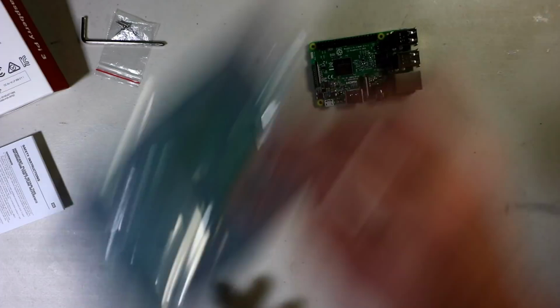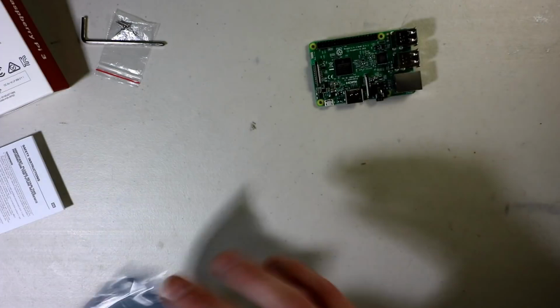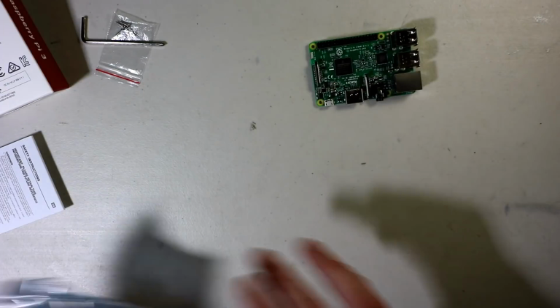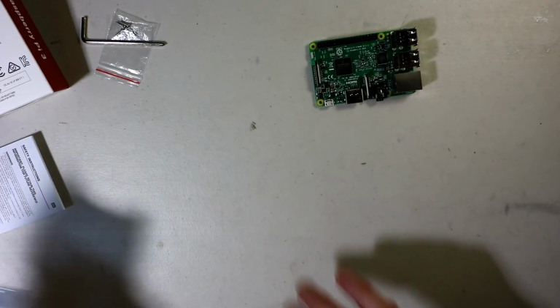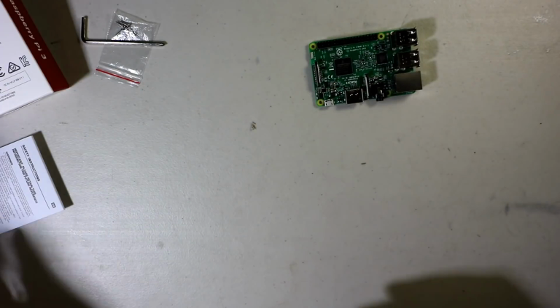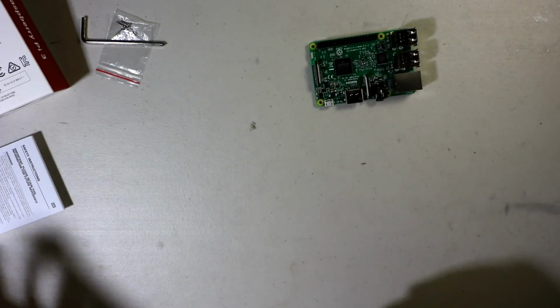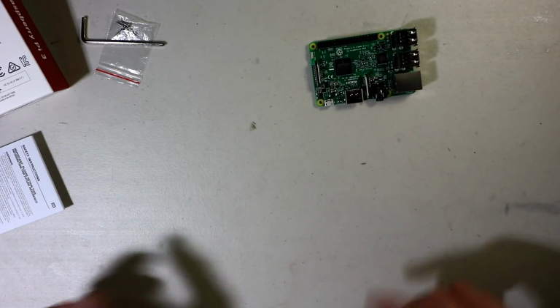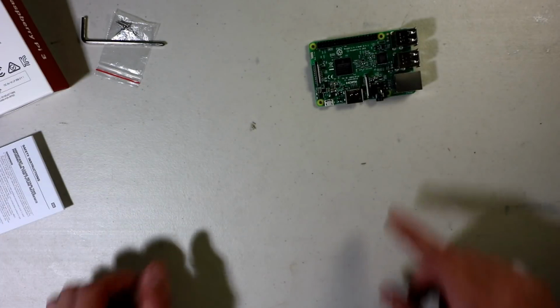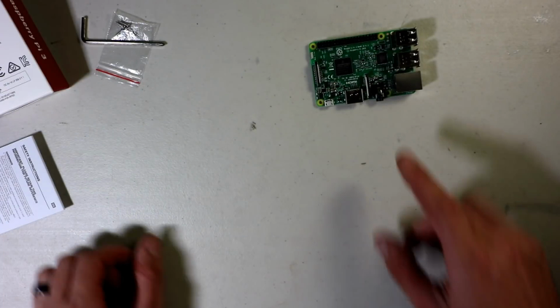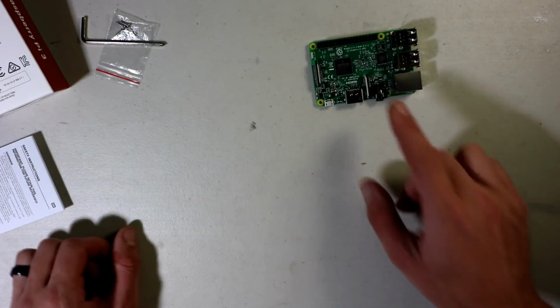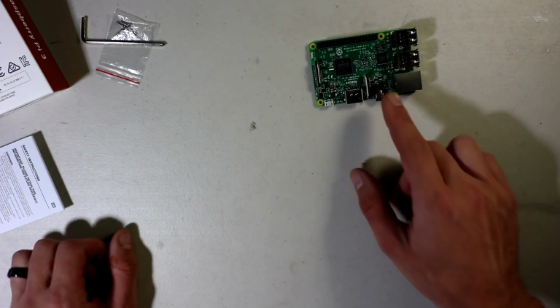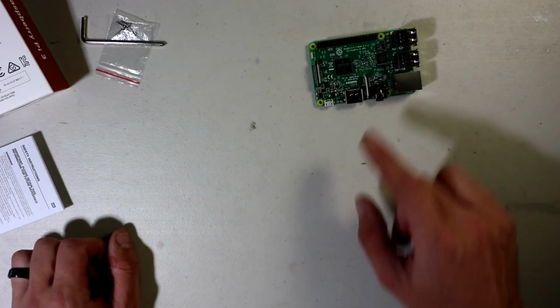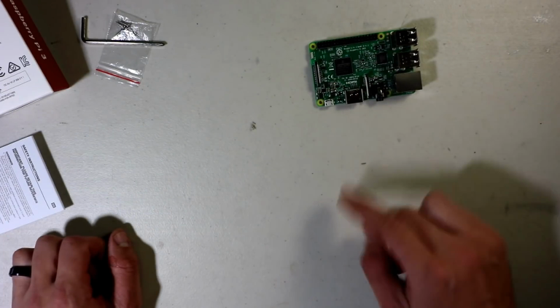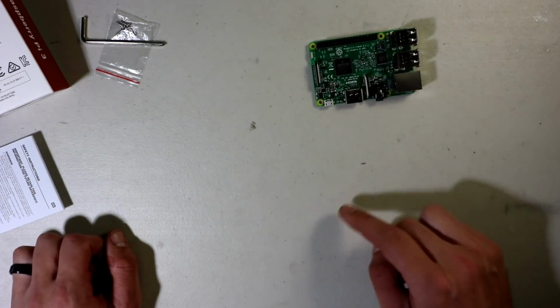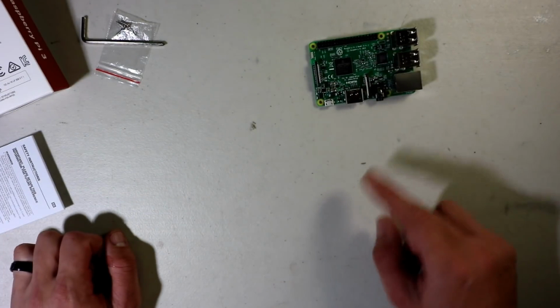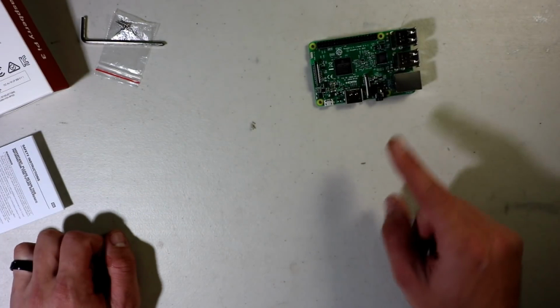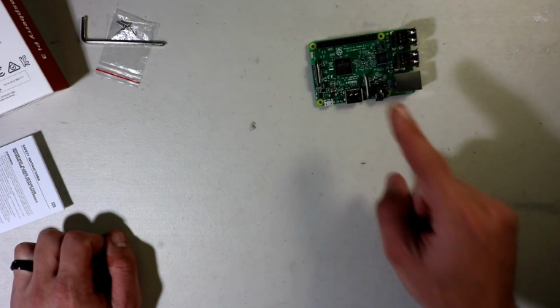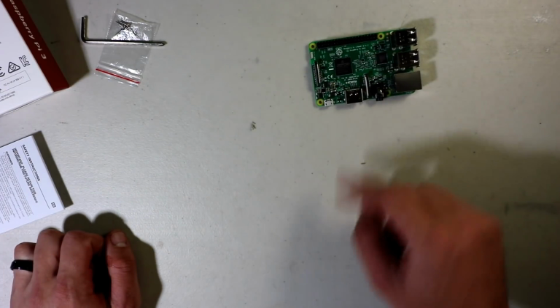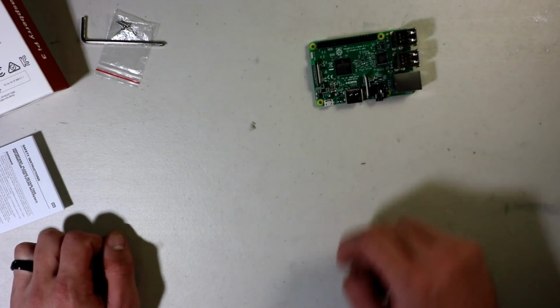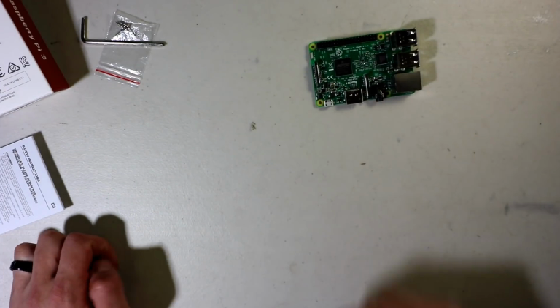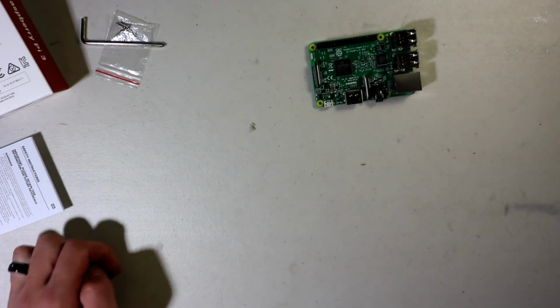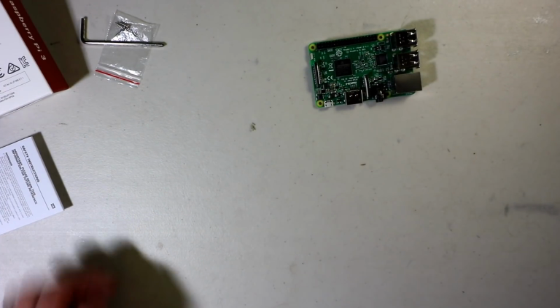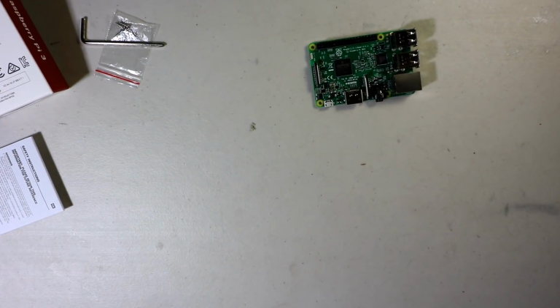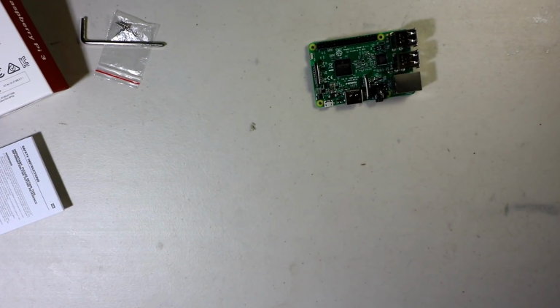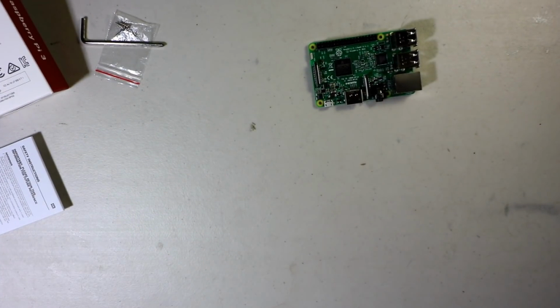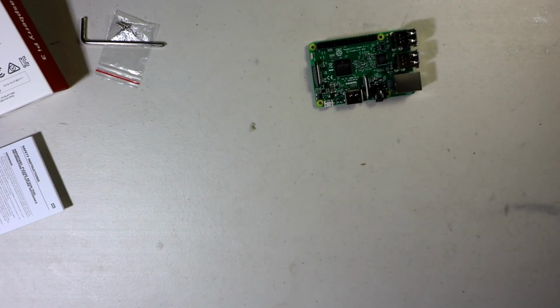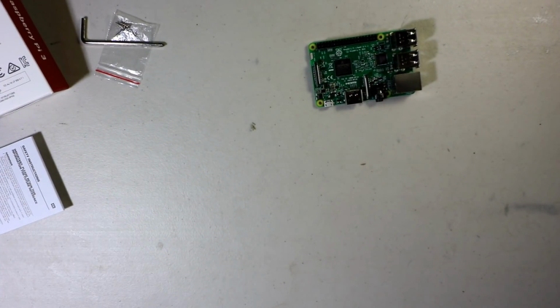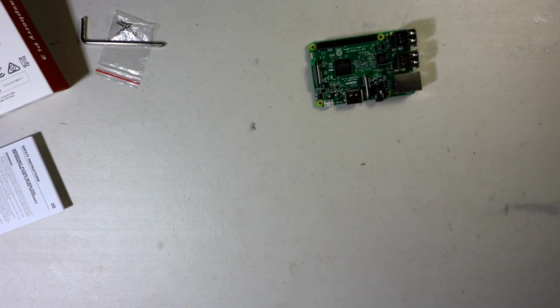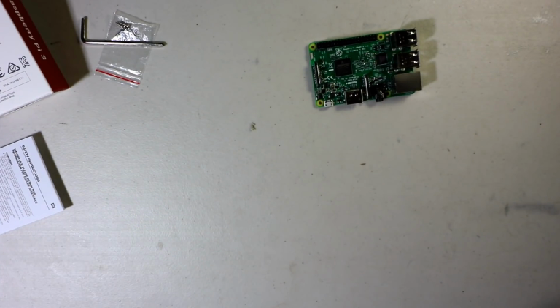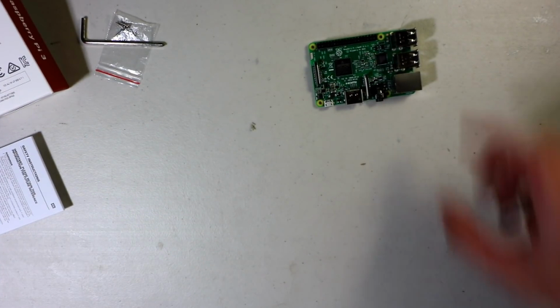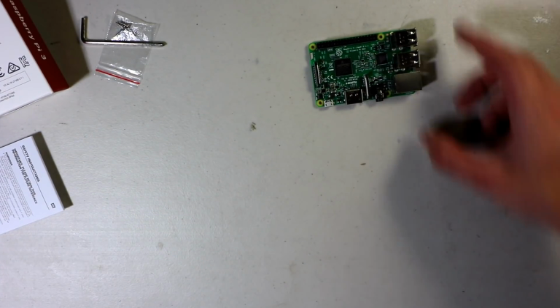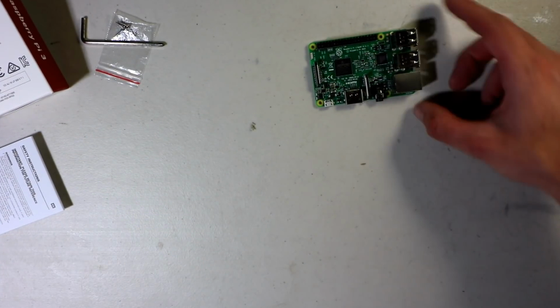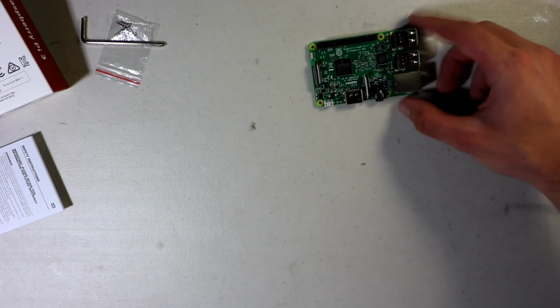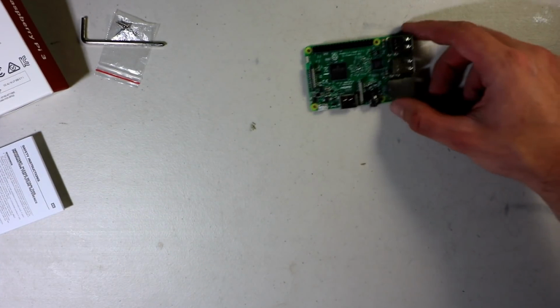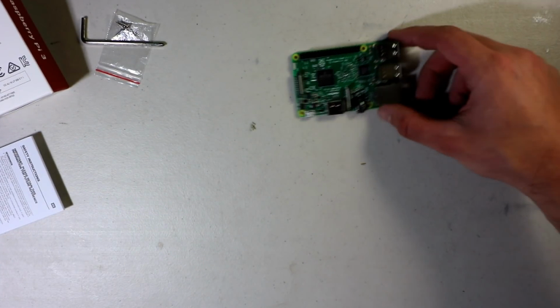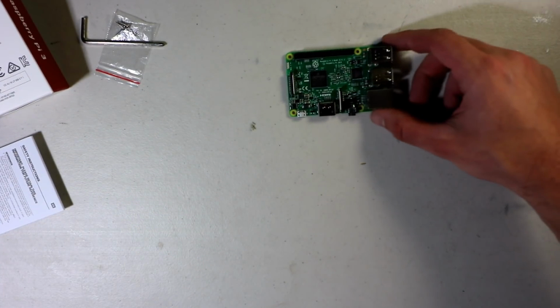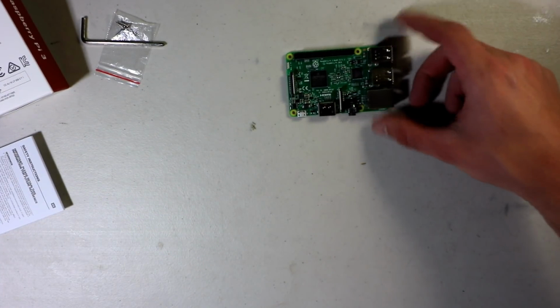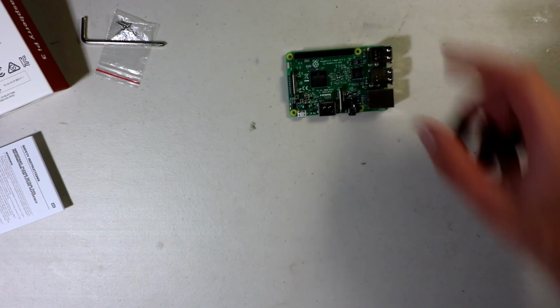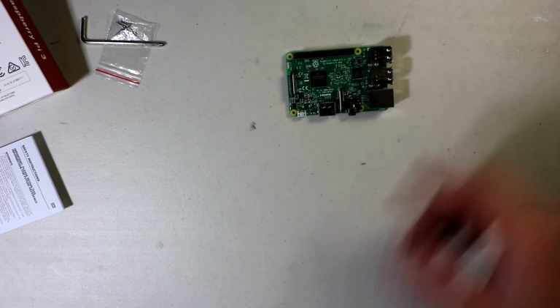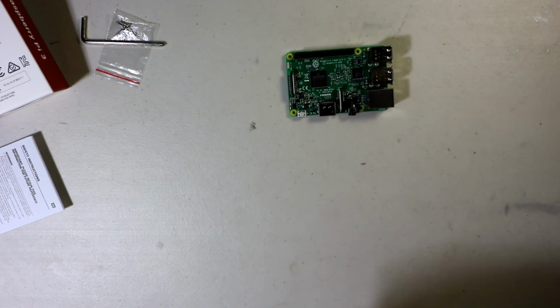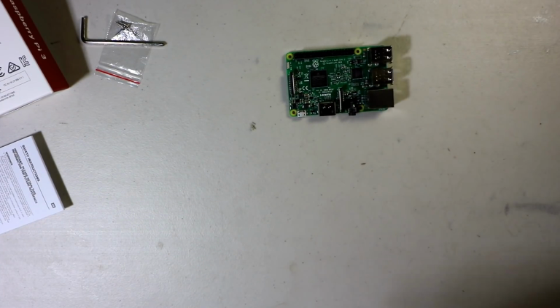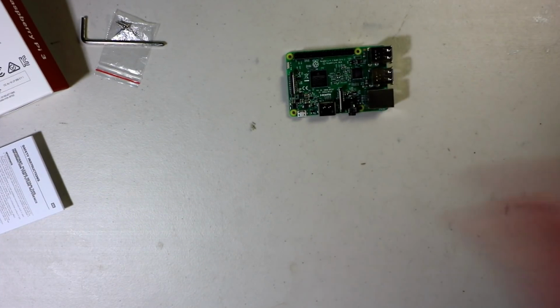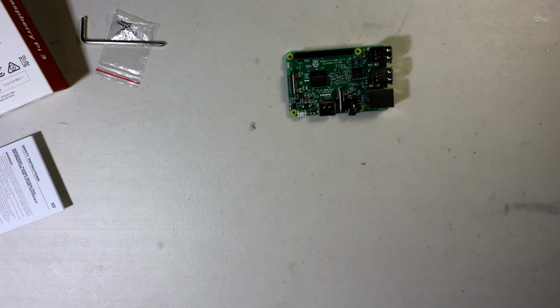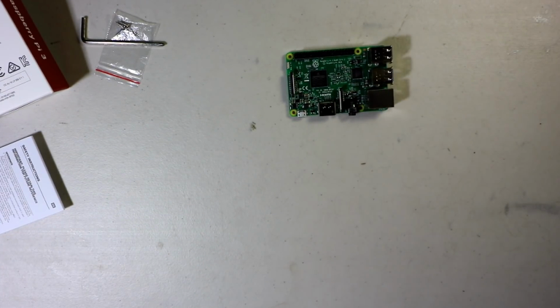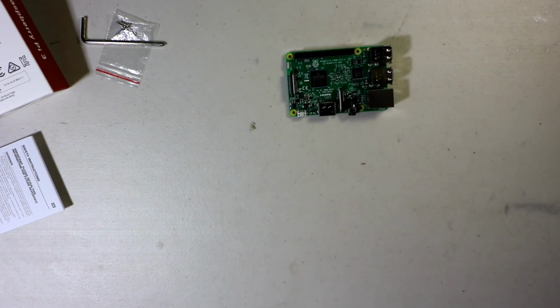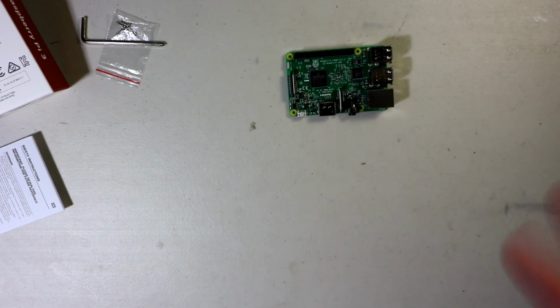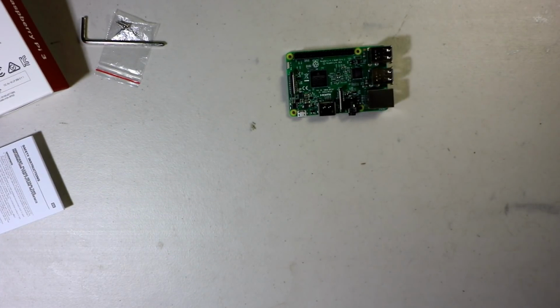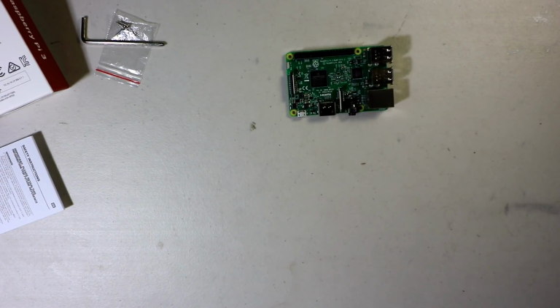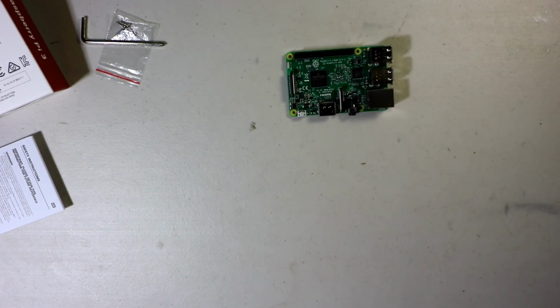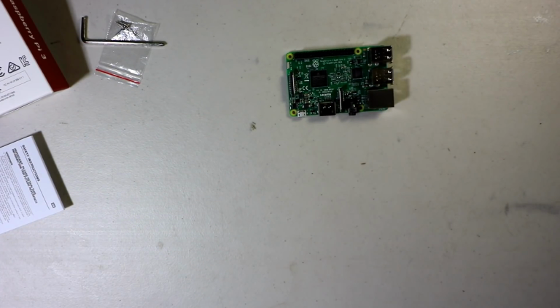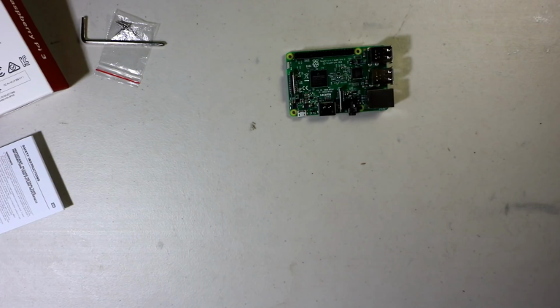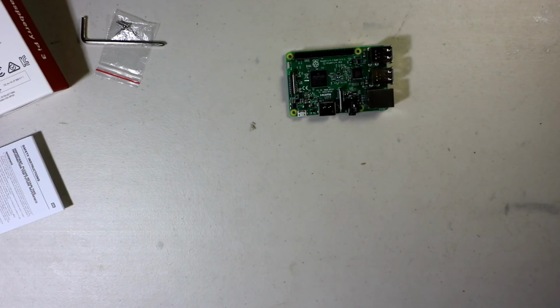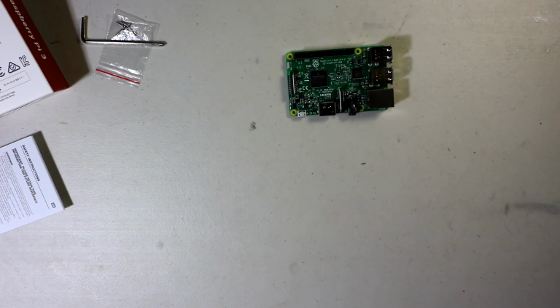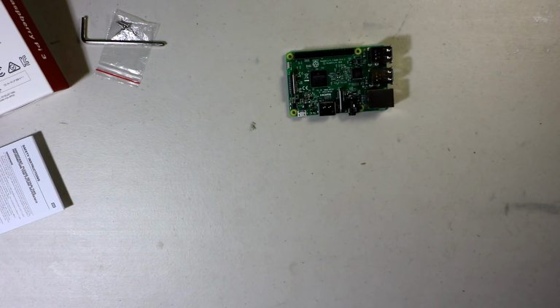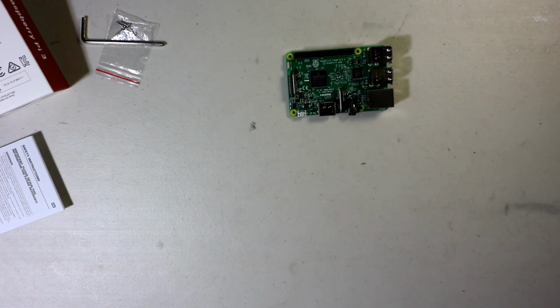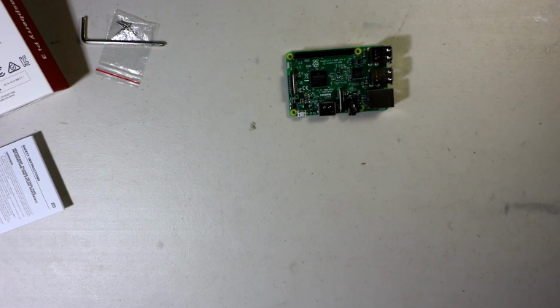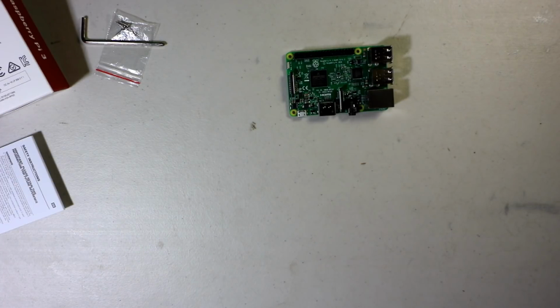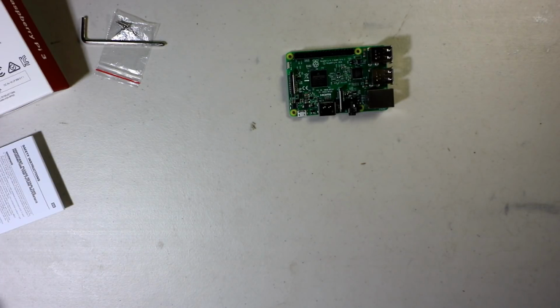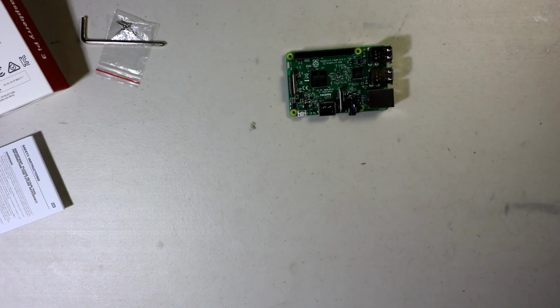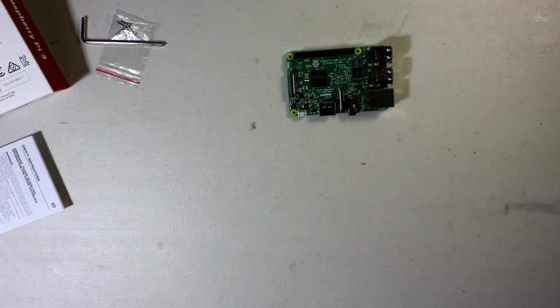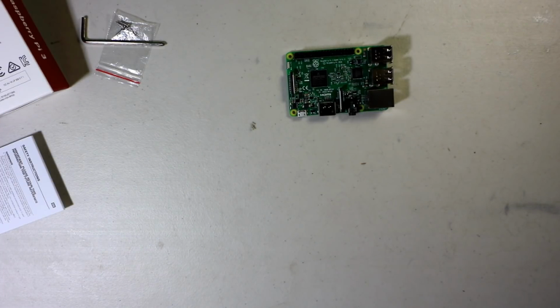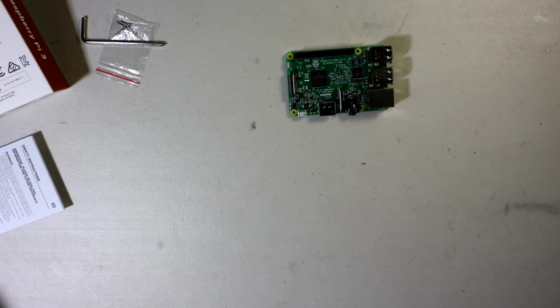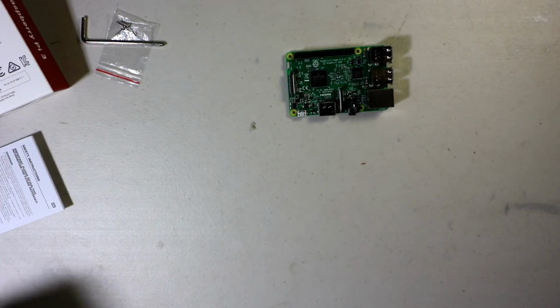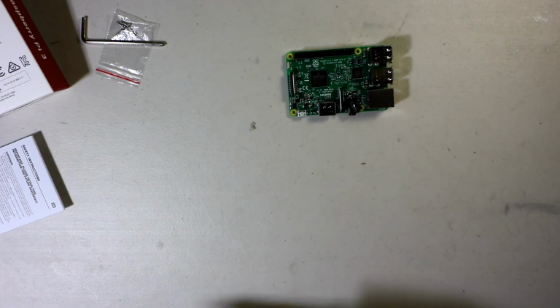This is the Raspberry Pi 3B — not the B Plus — so it runs at 1.2 gigahertz, but you can overclock it to 1.3 gigahertz. It should run retro games just great.